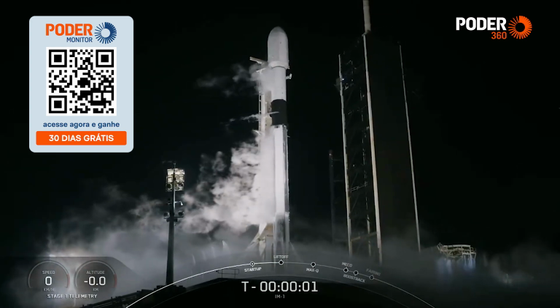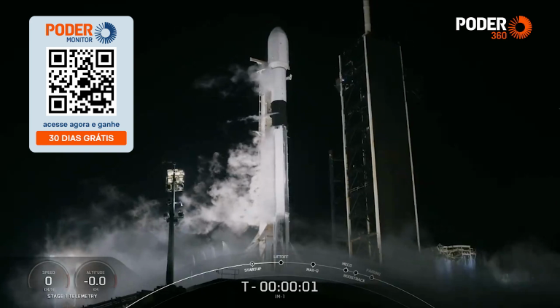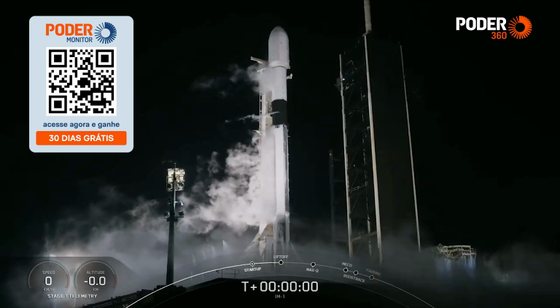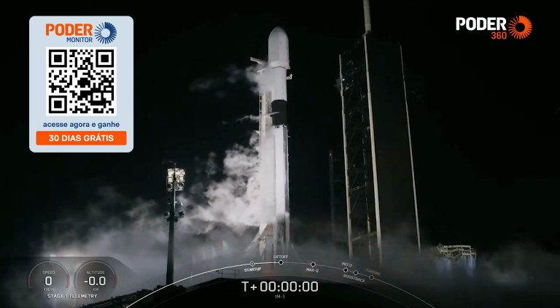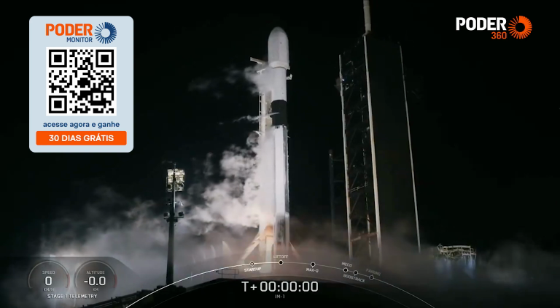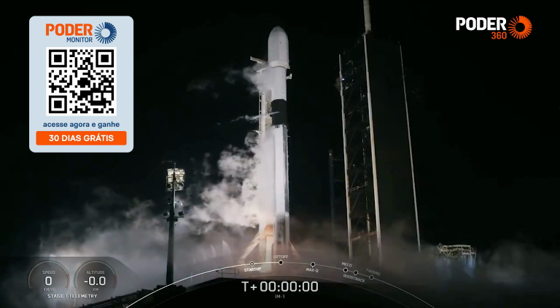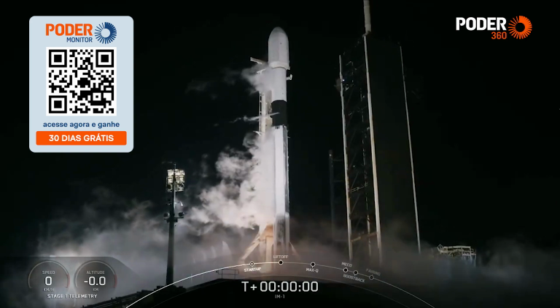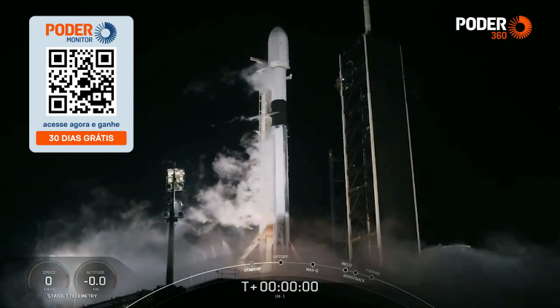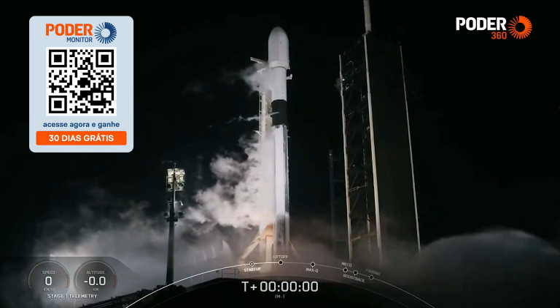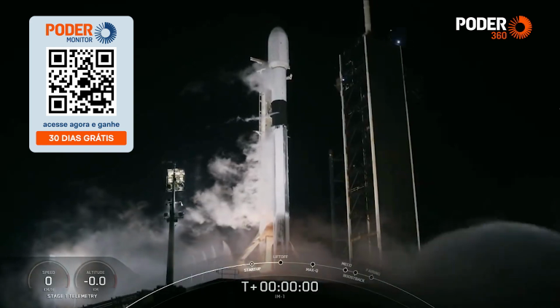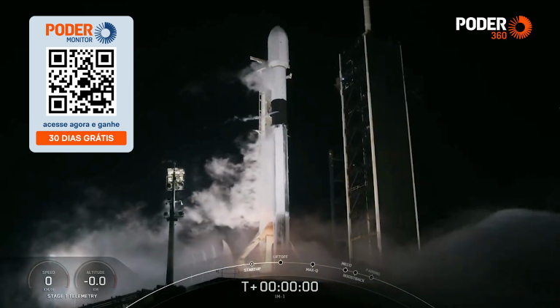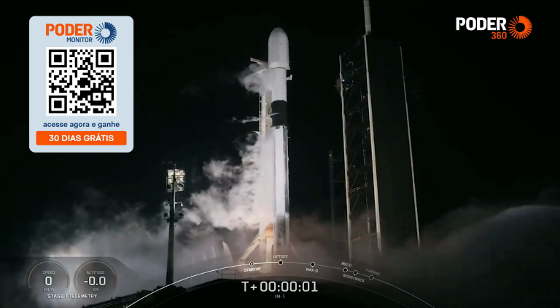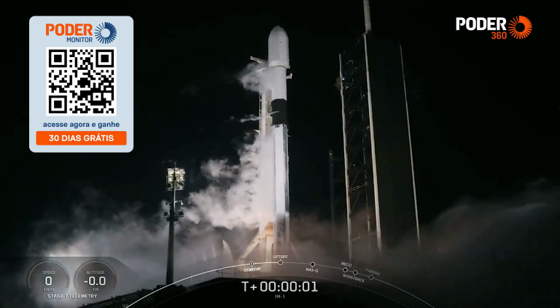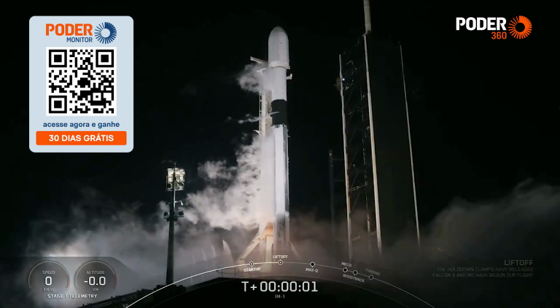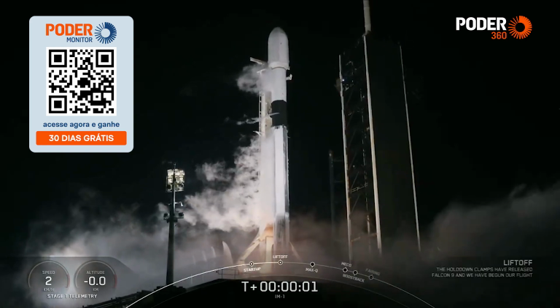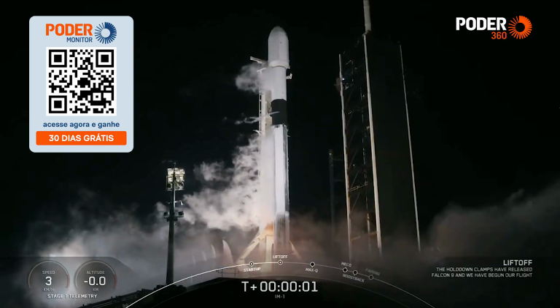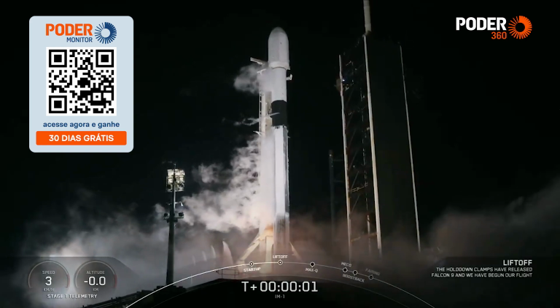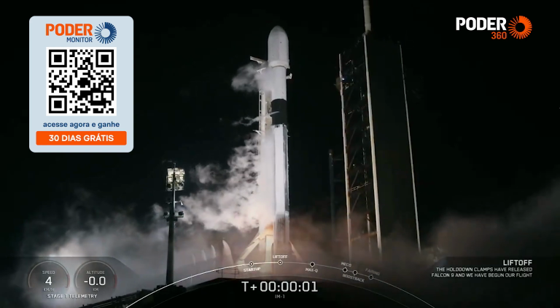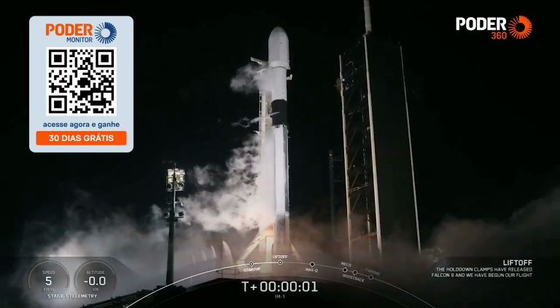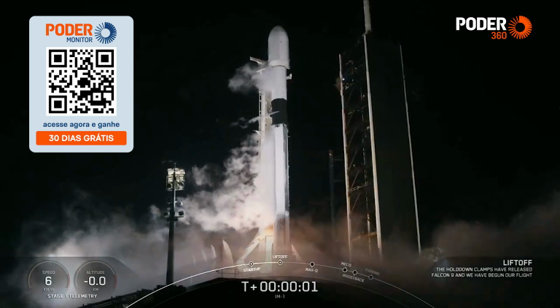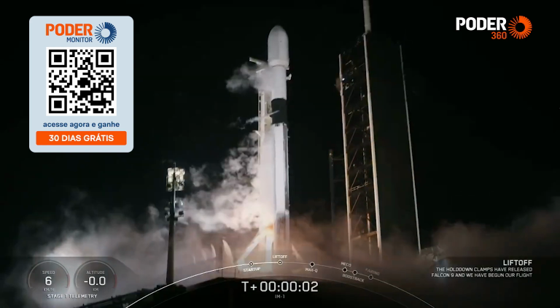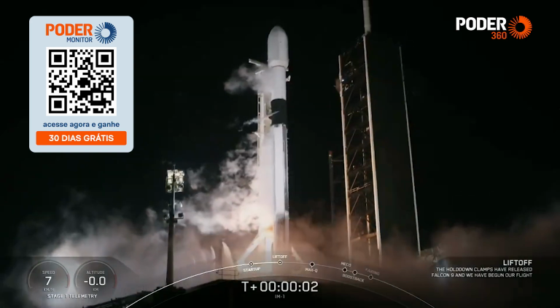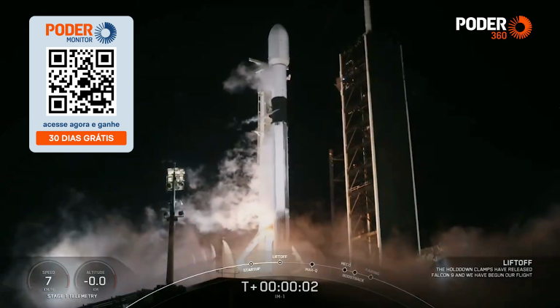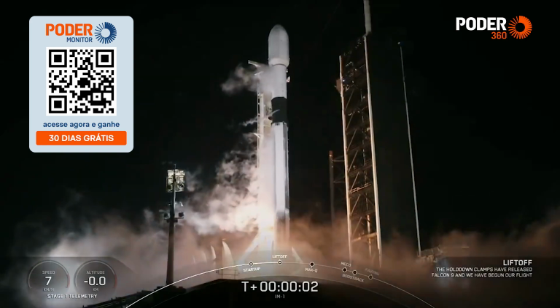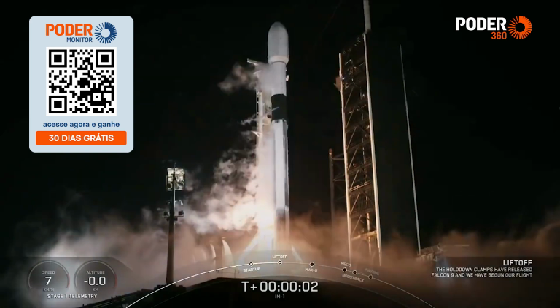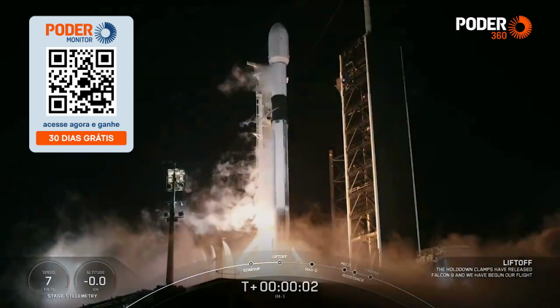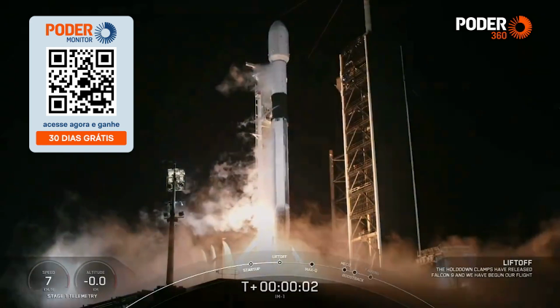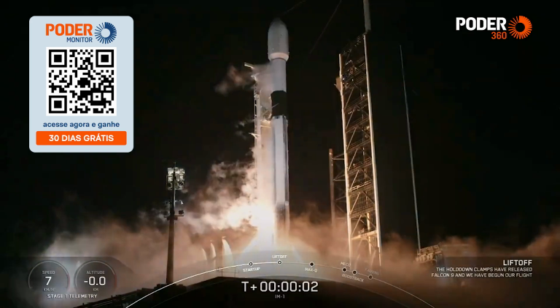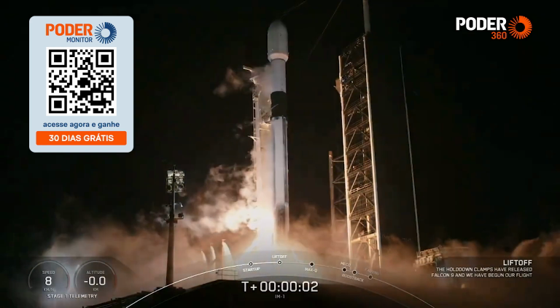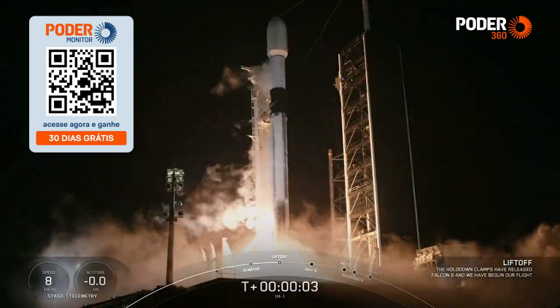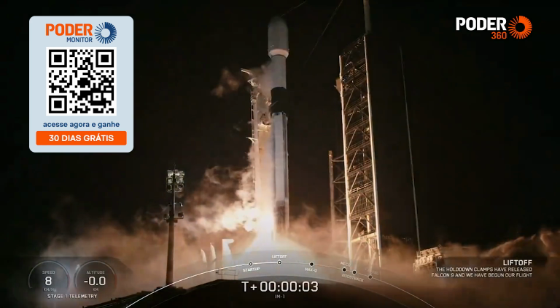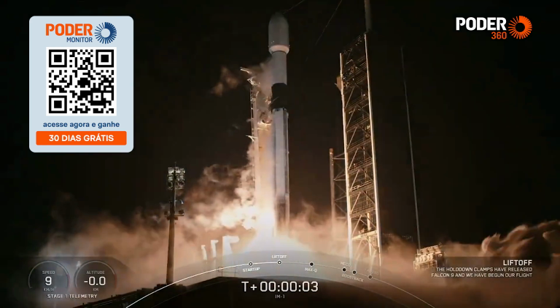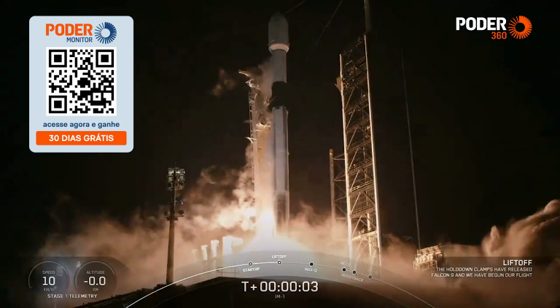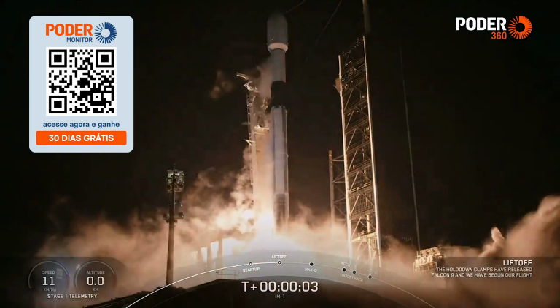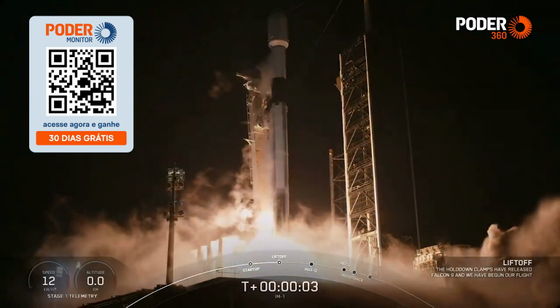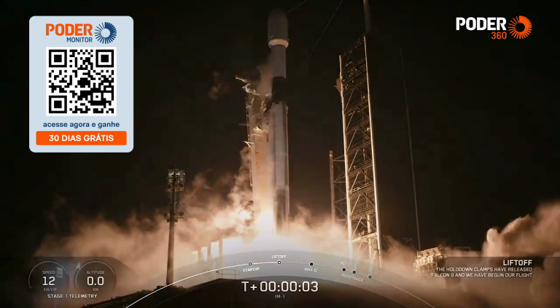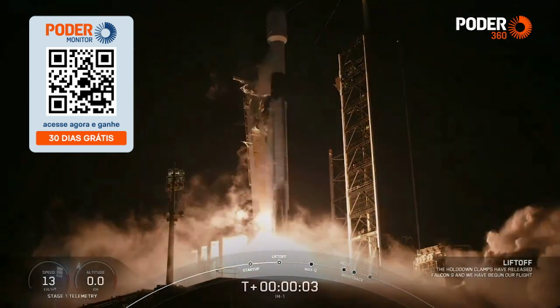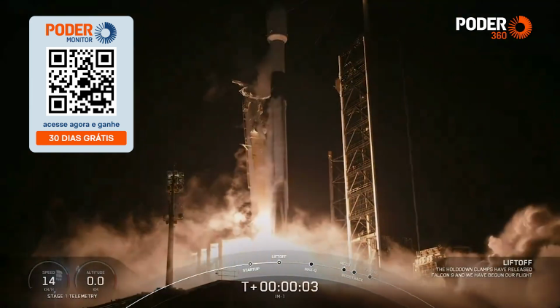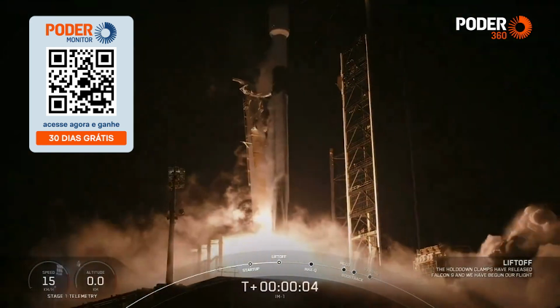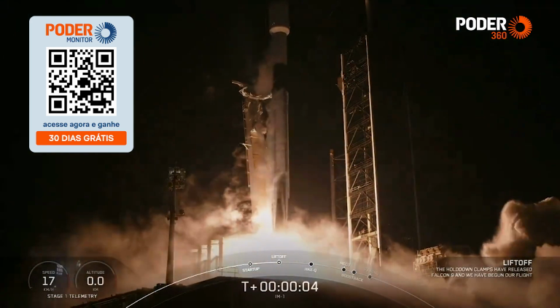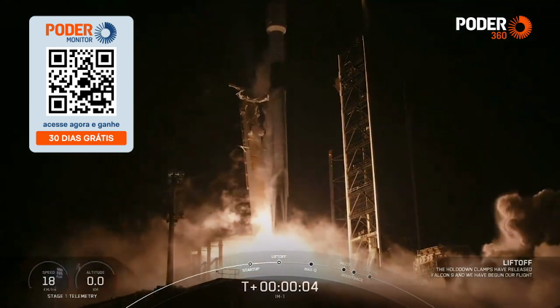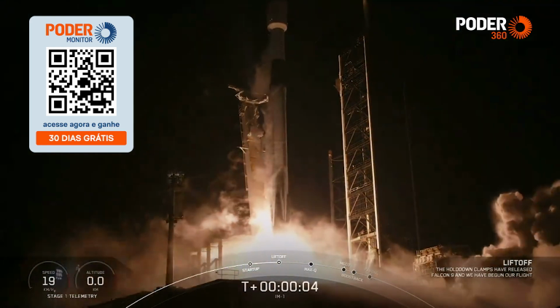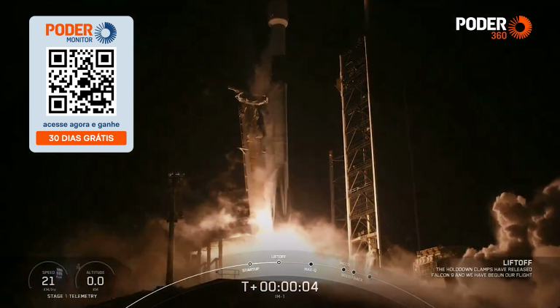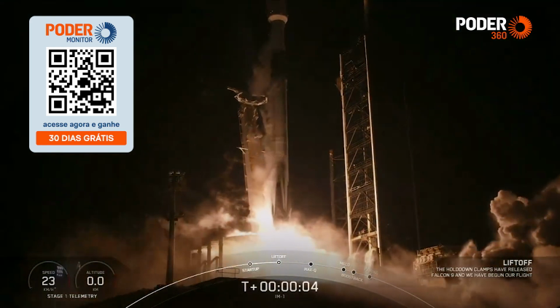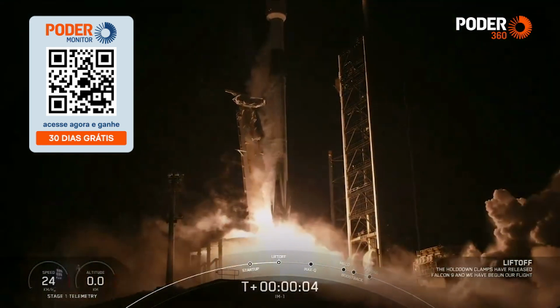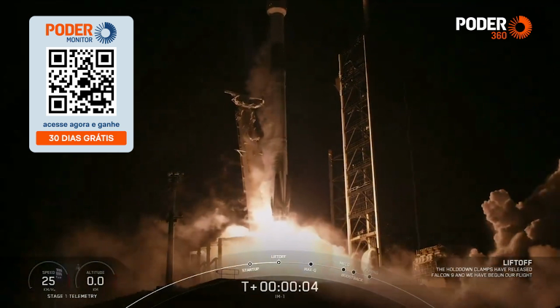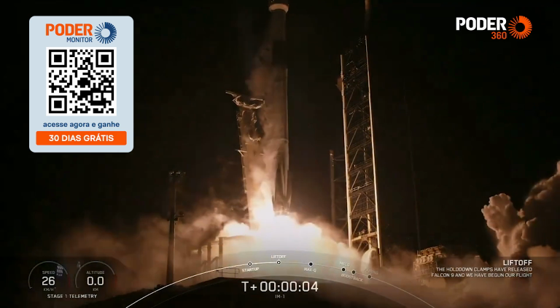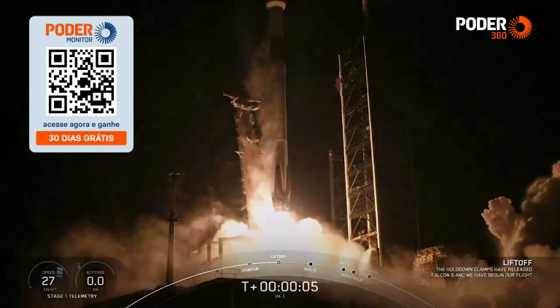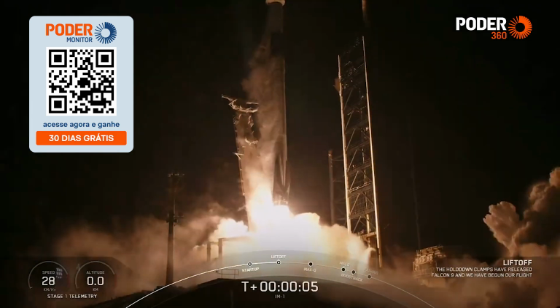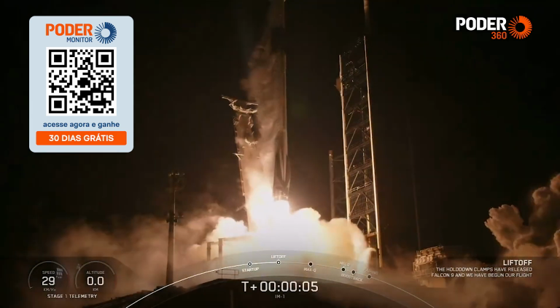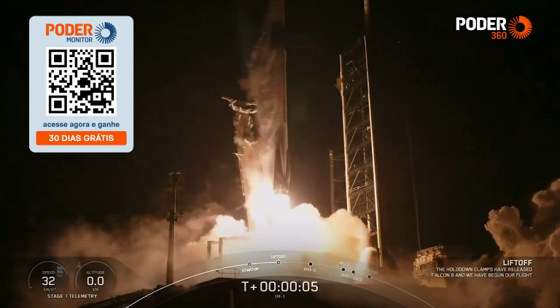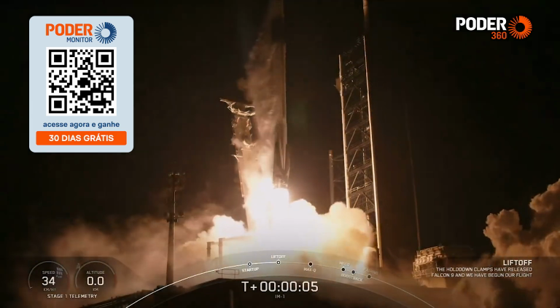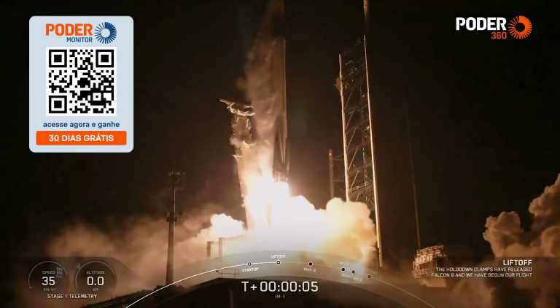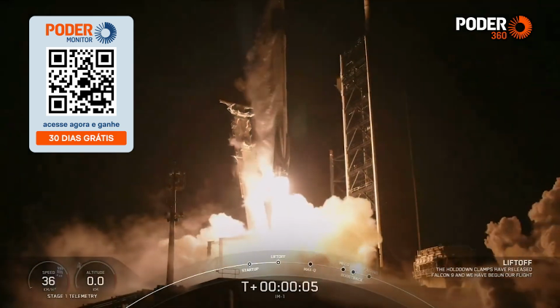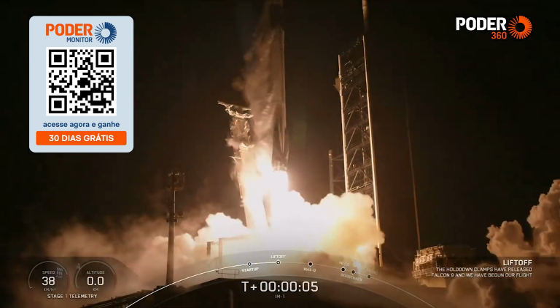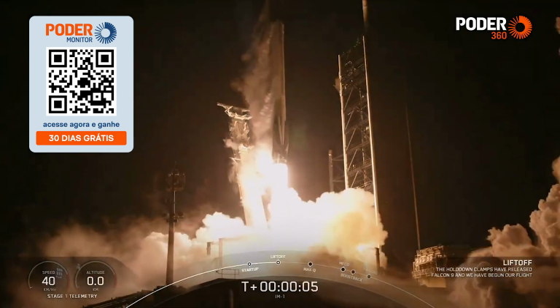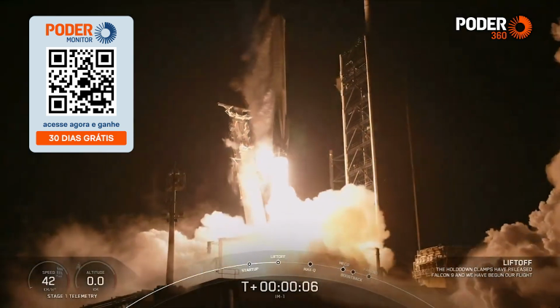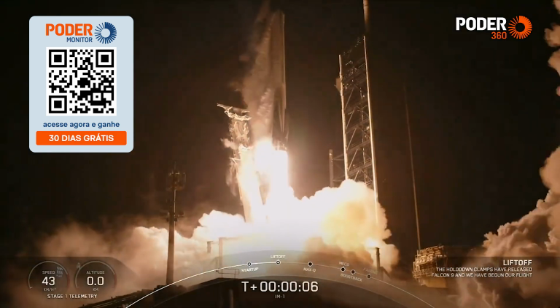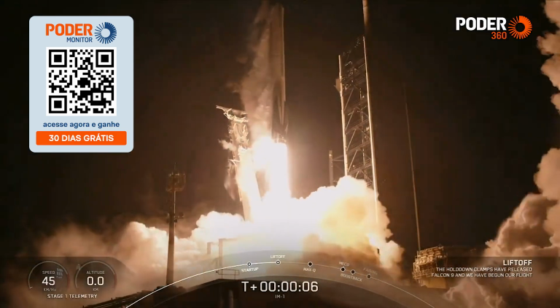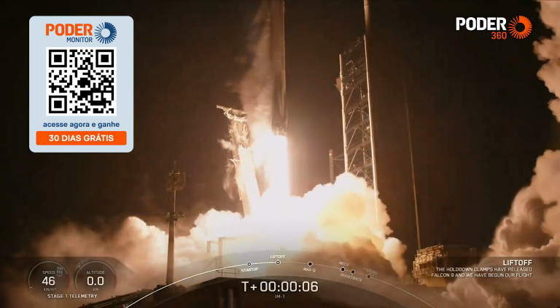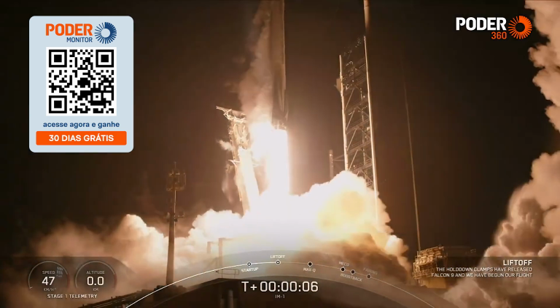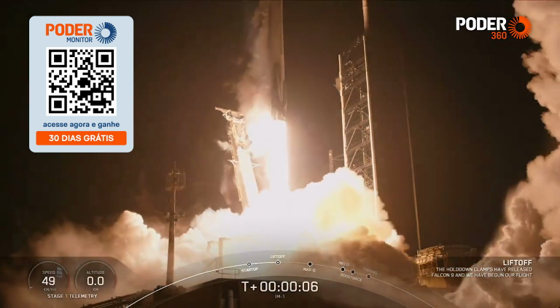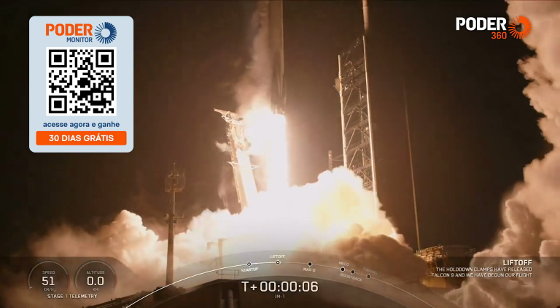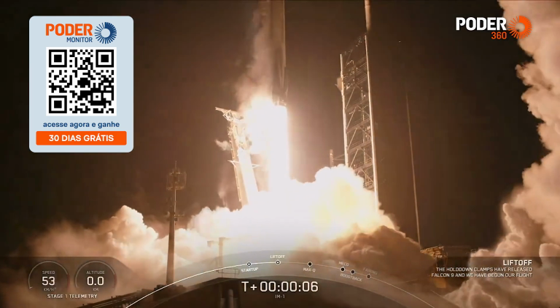Ignition and liftoff. Go SpaceX, go IM-1 and the Odysseus lunar lander.